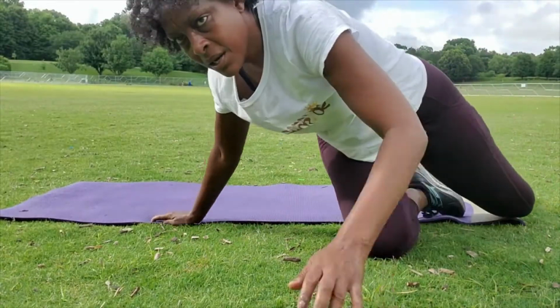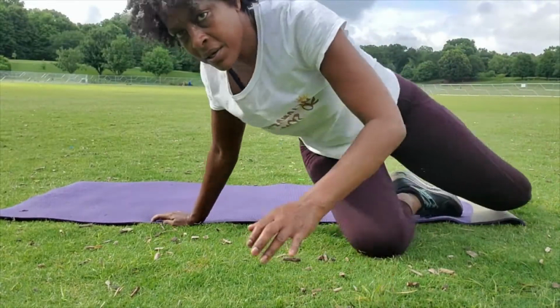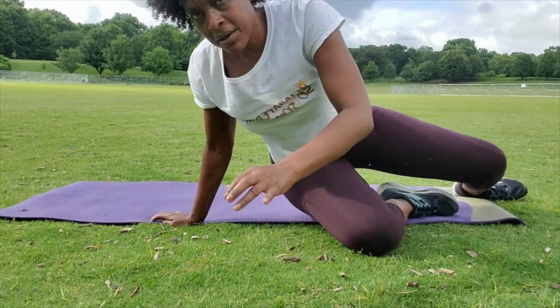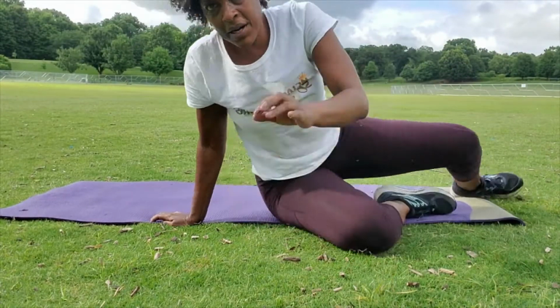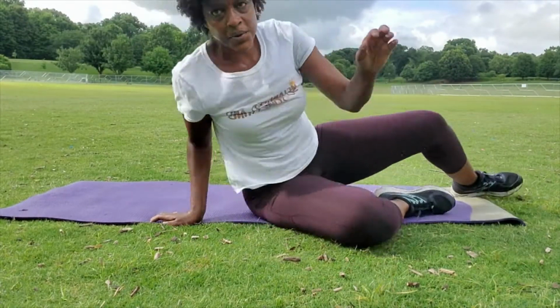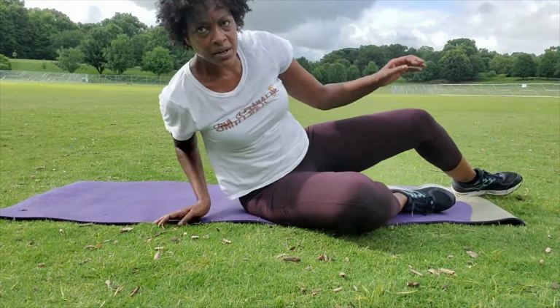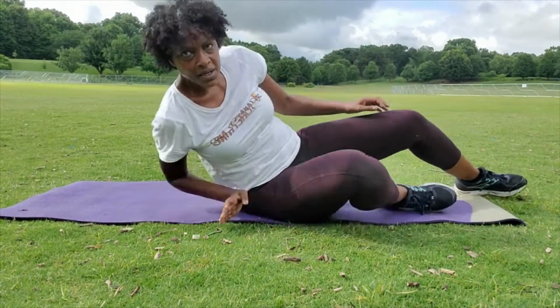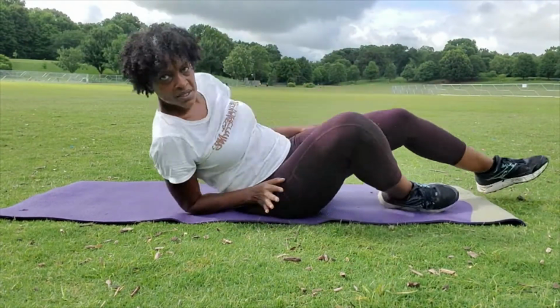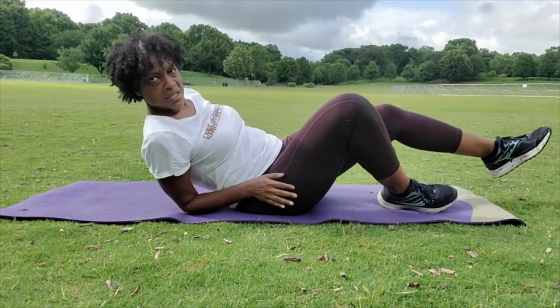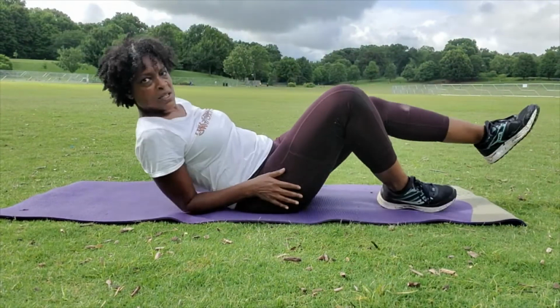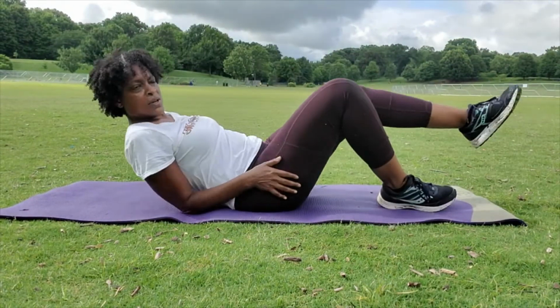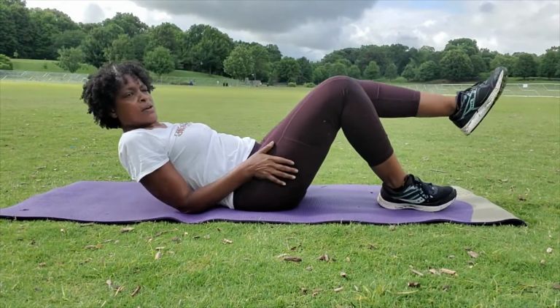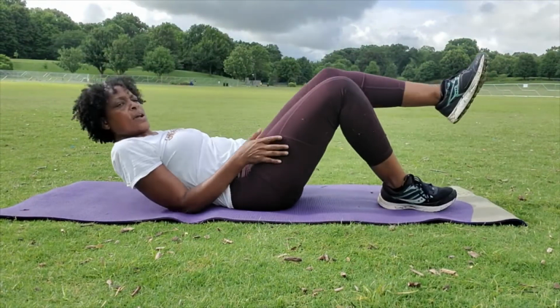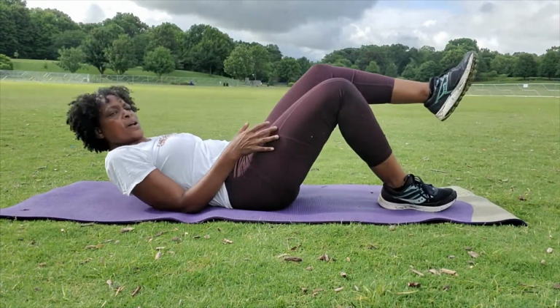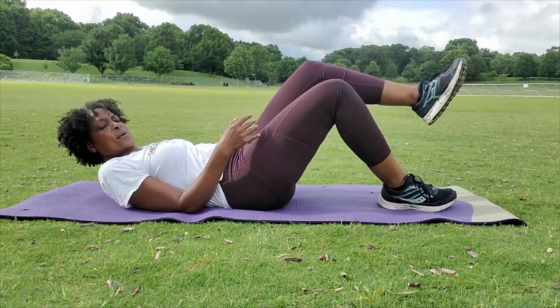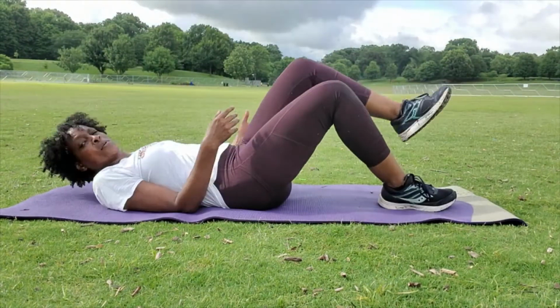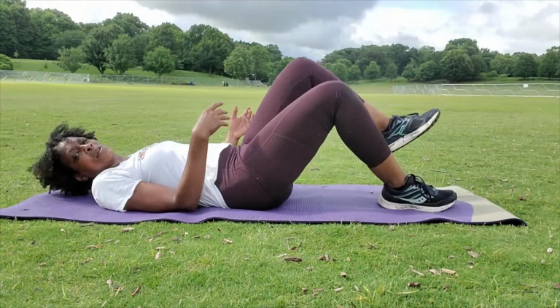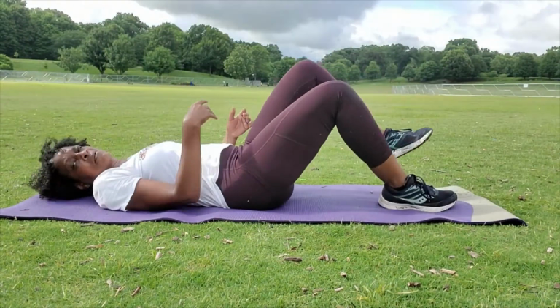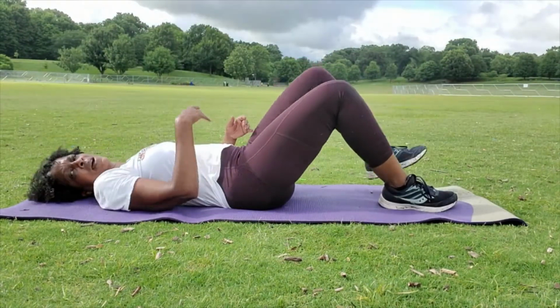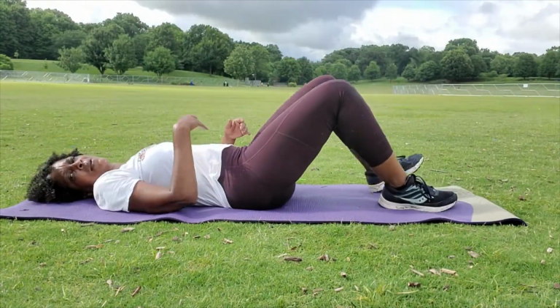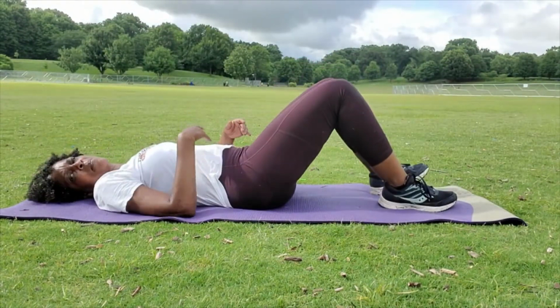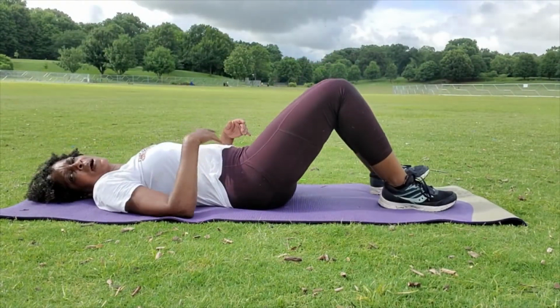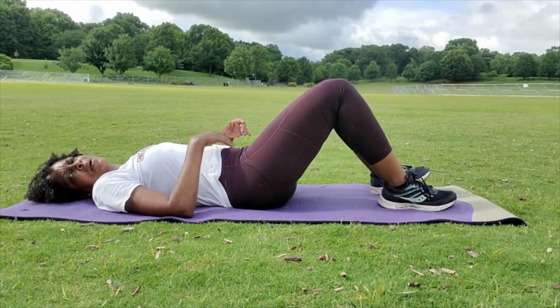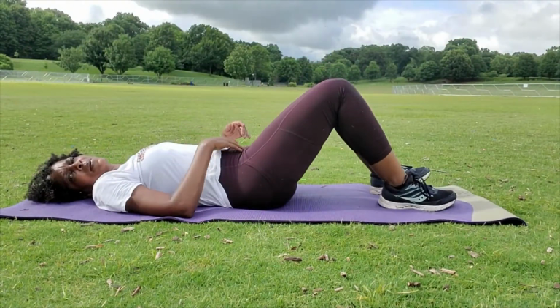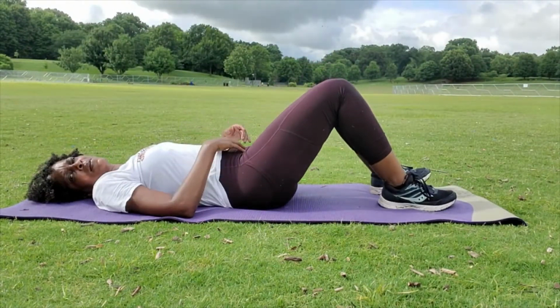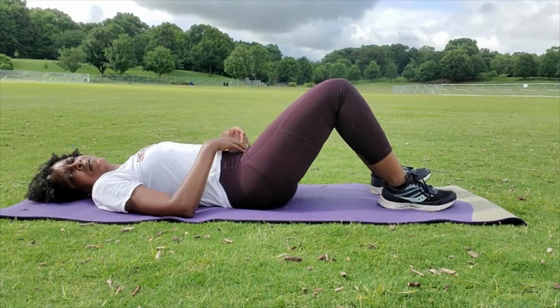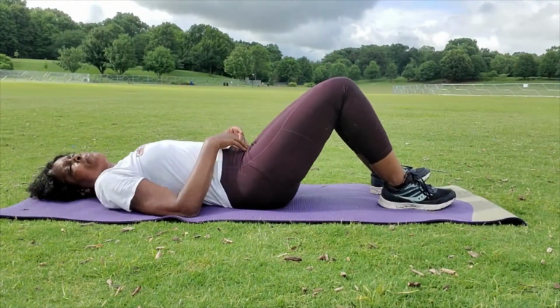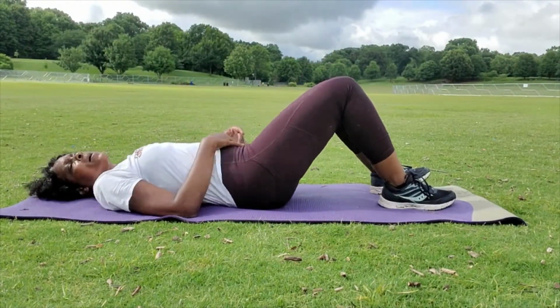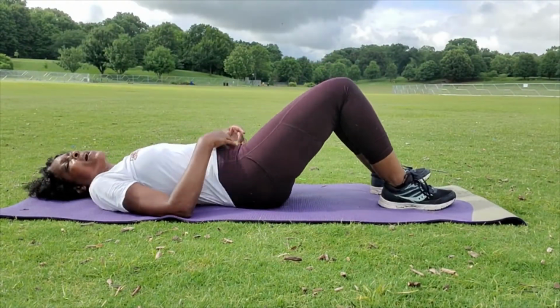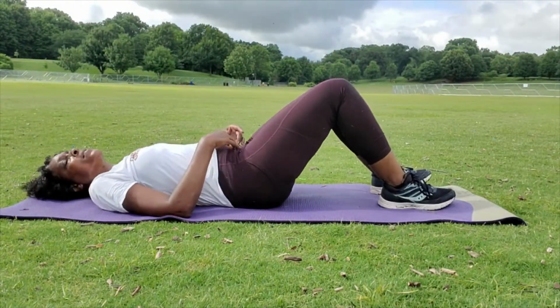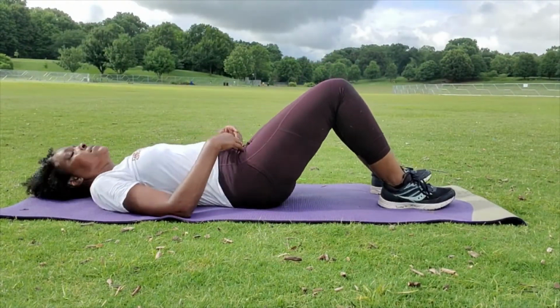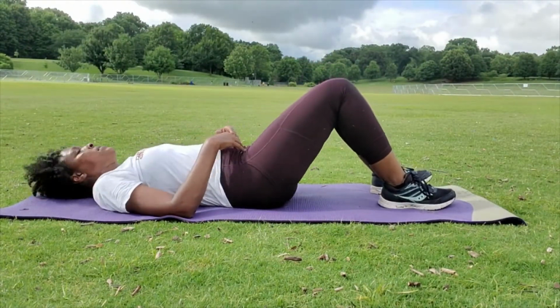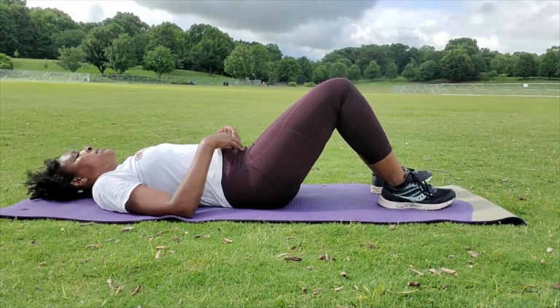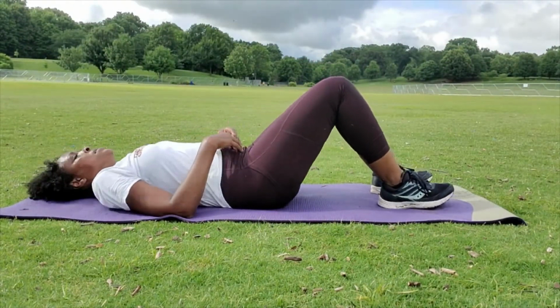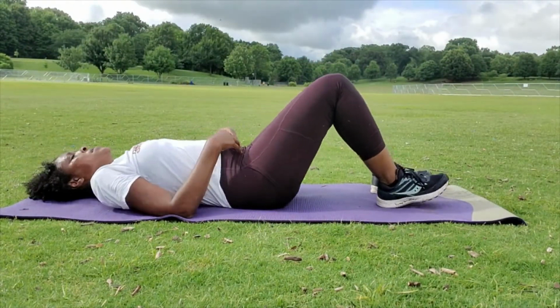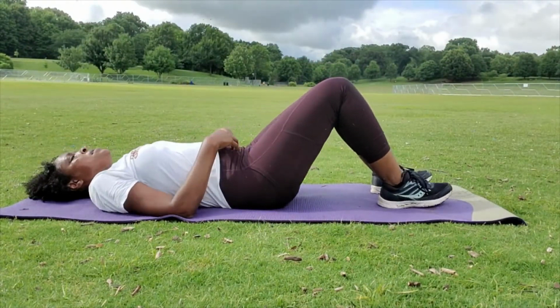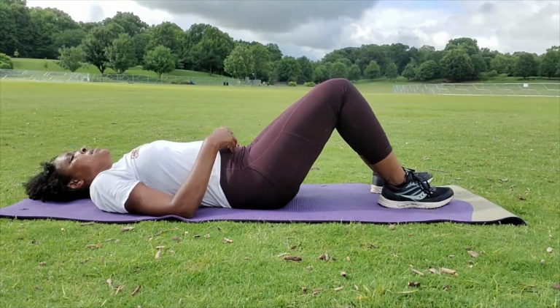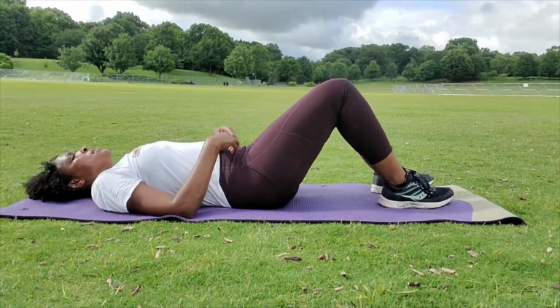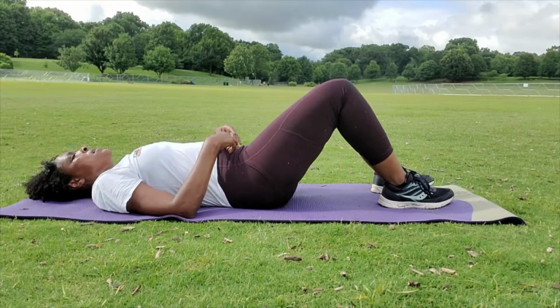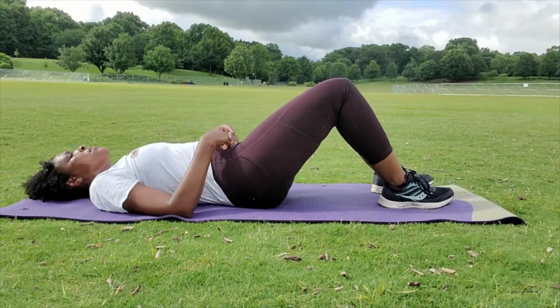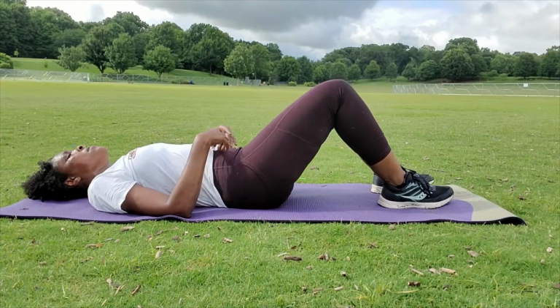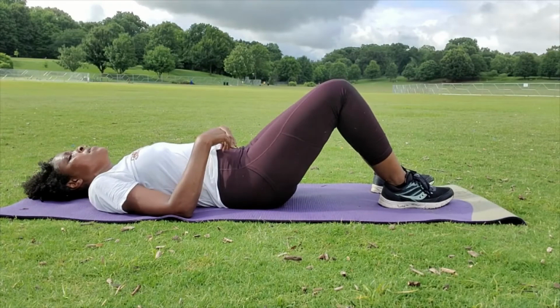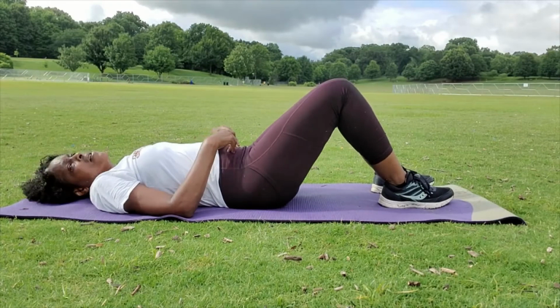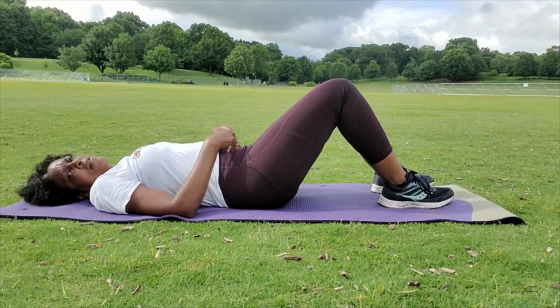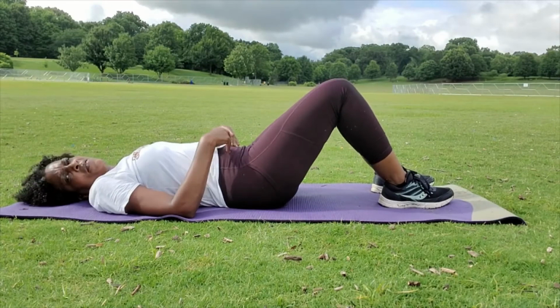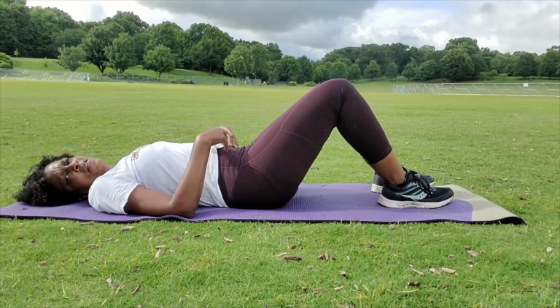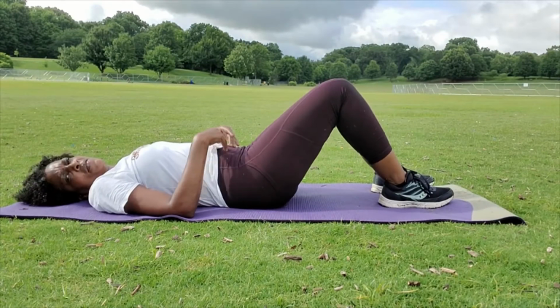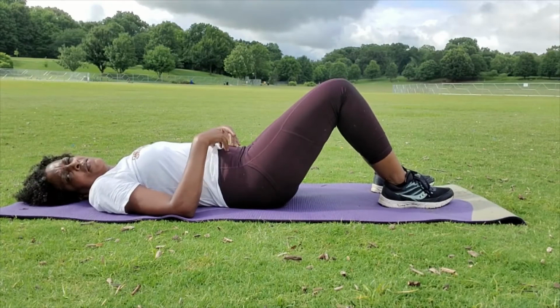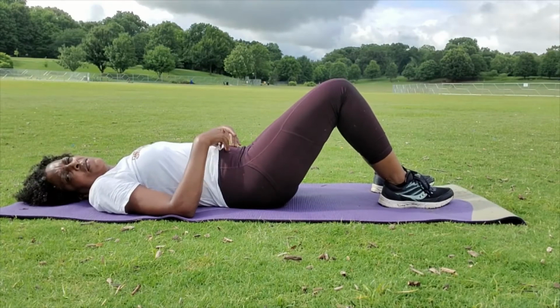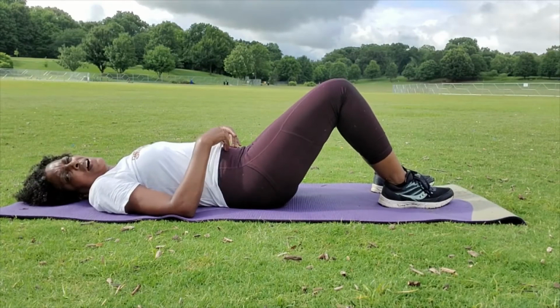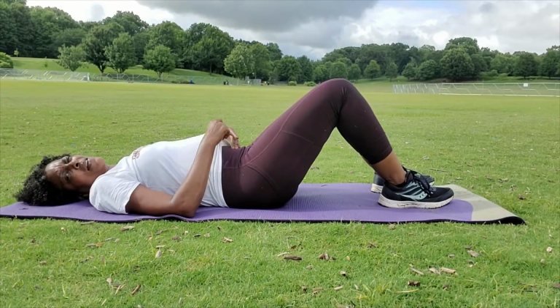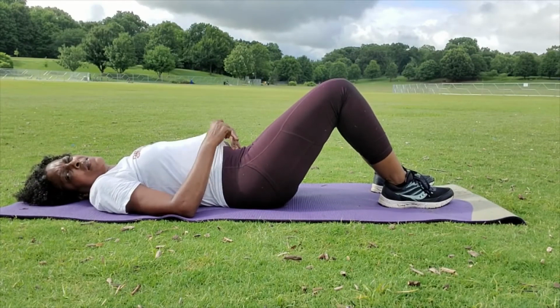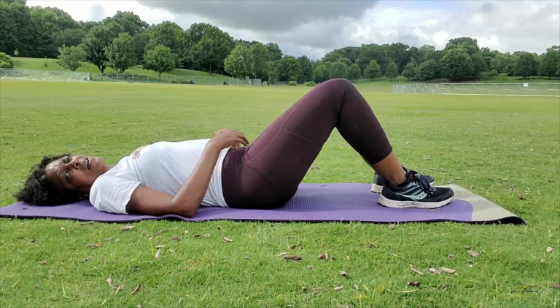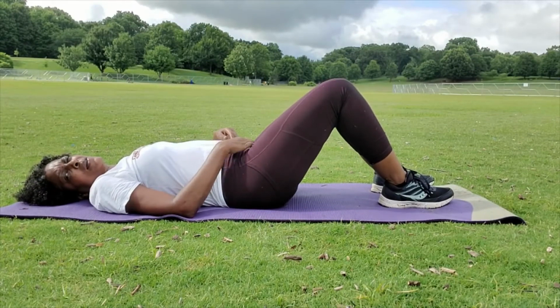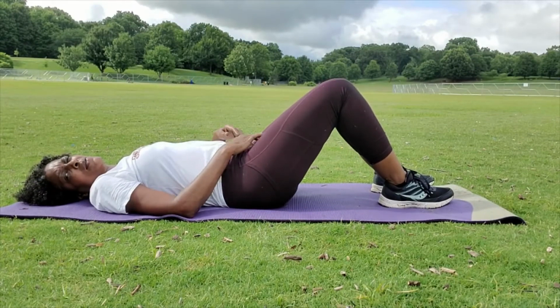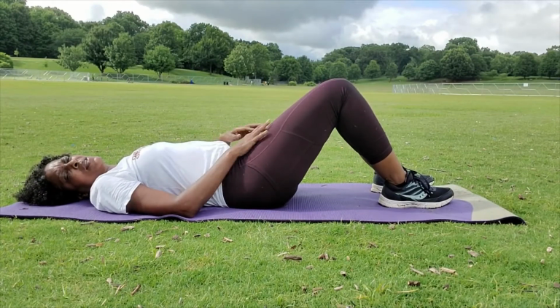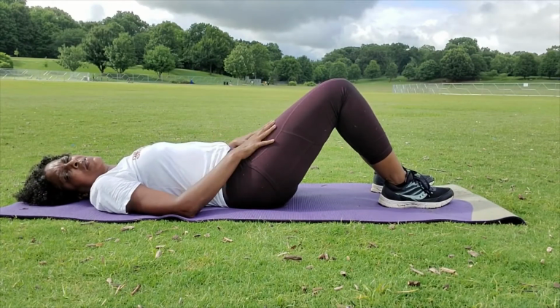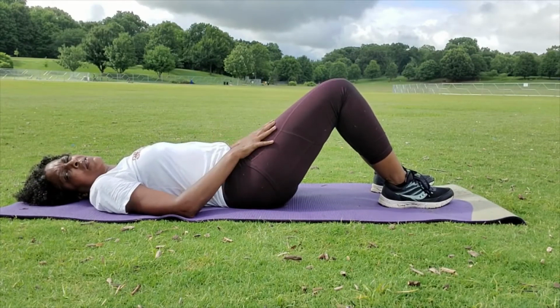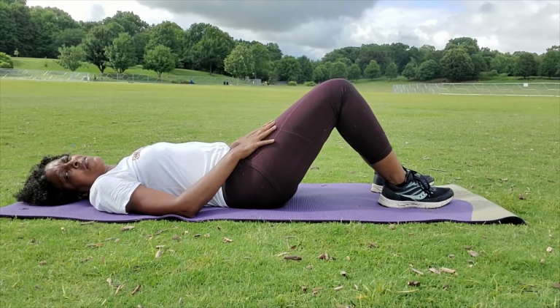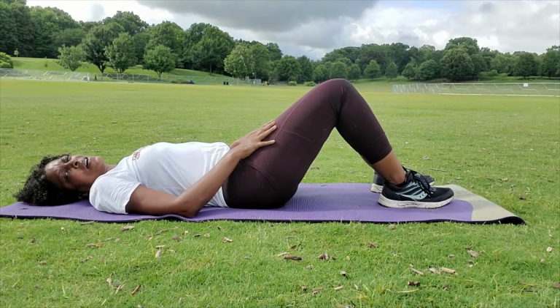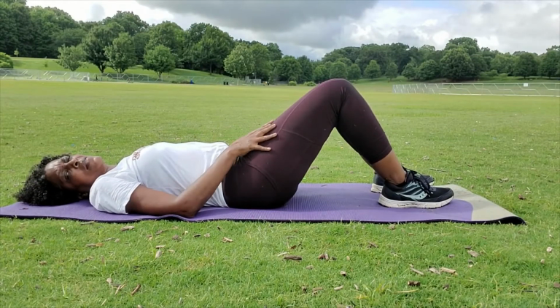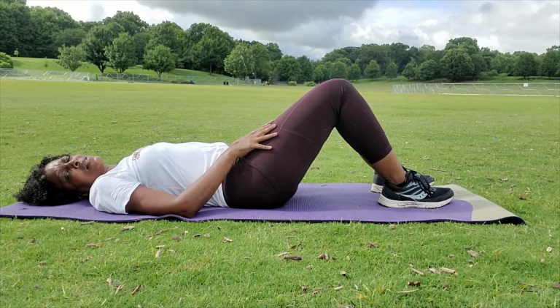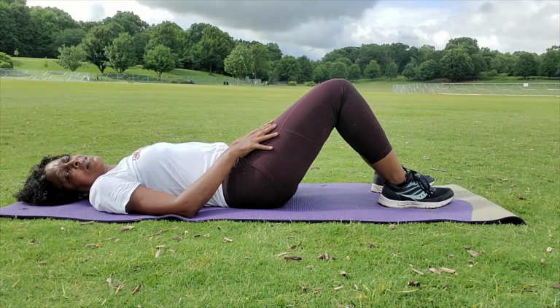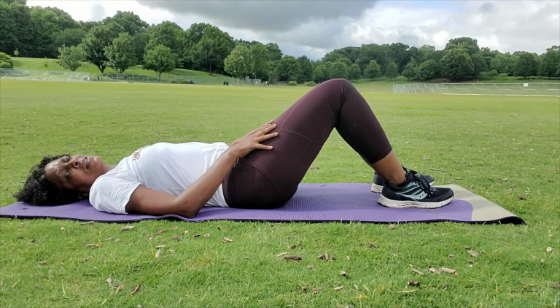Alright, we're going to continue with our abs. We're going to ride our bike but on our backs — 55 counts for five sets. Go.